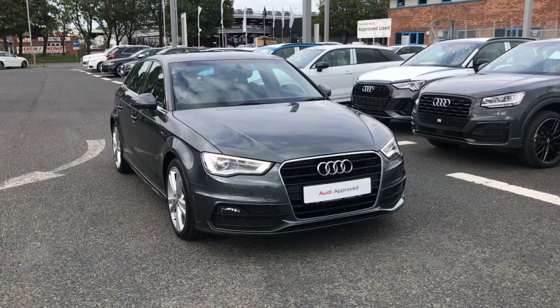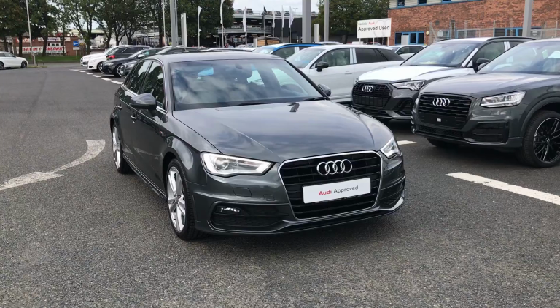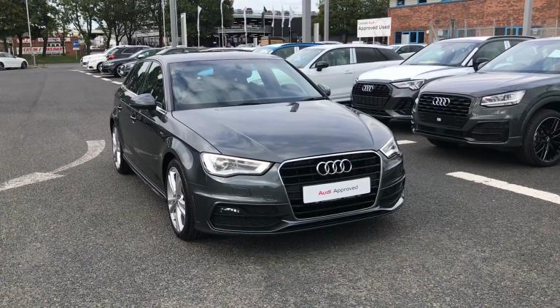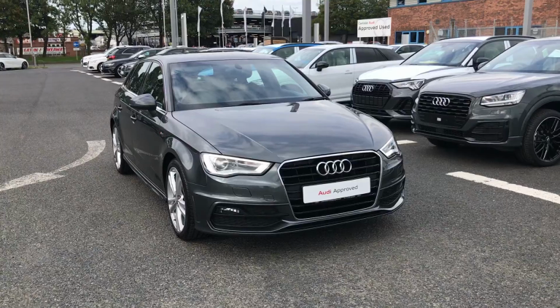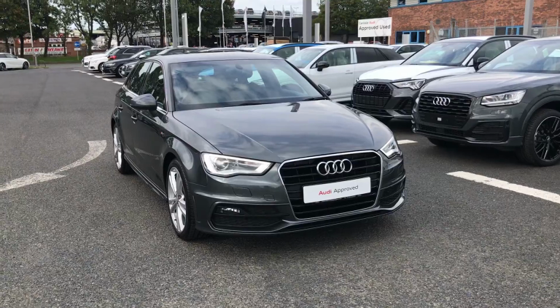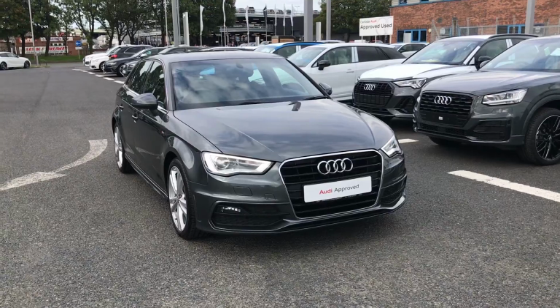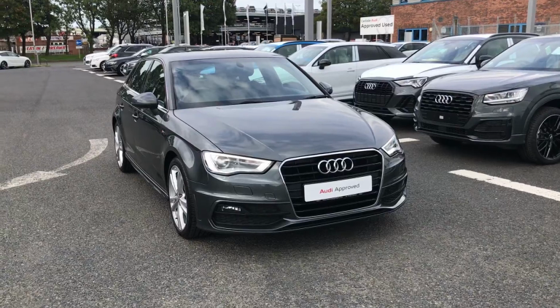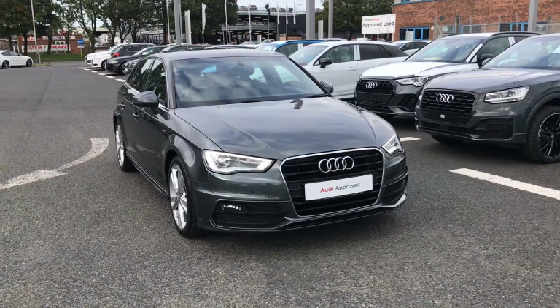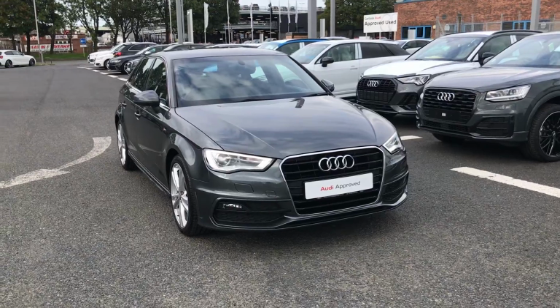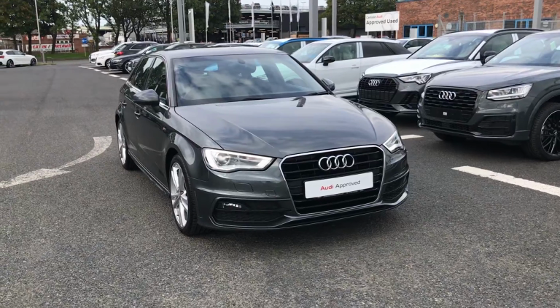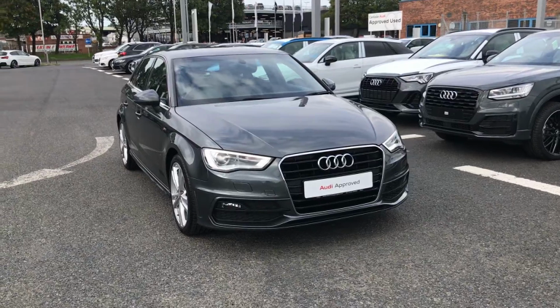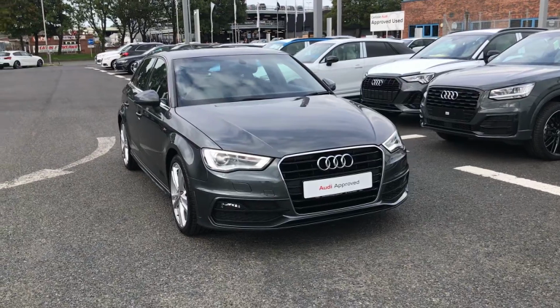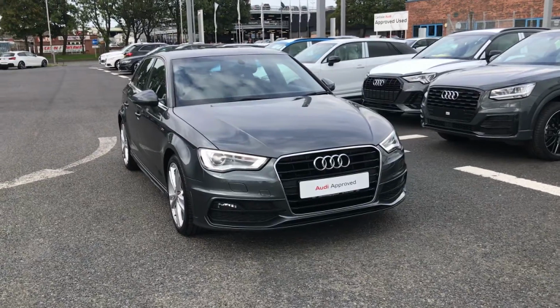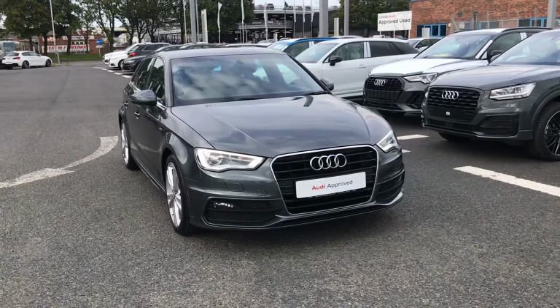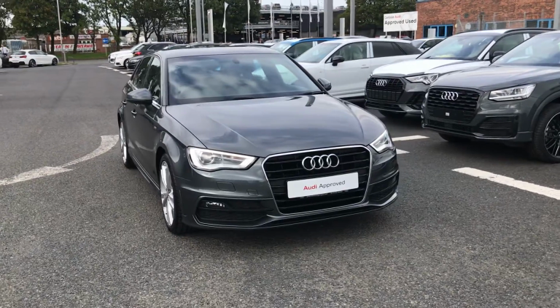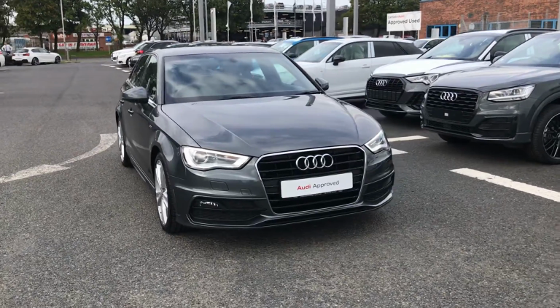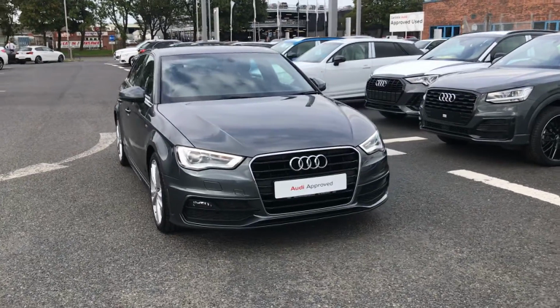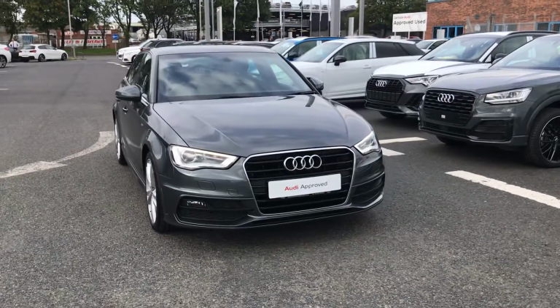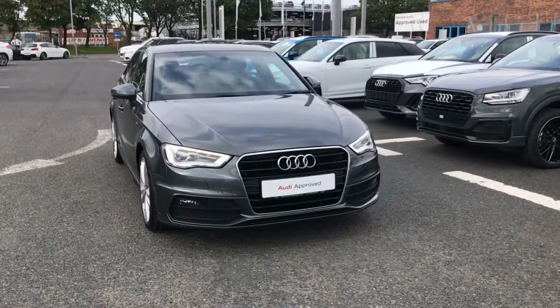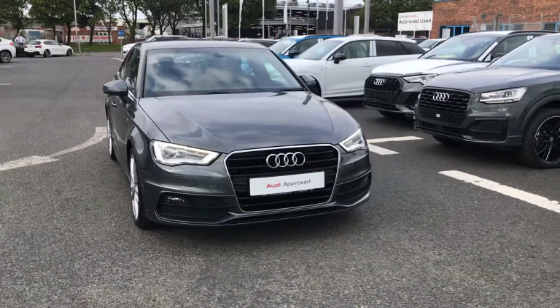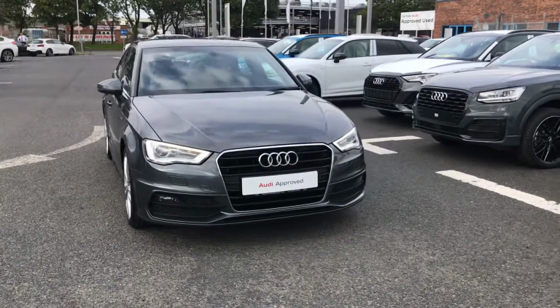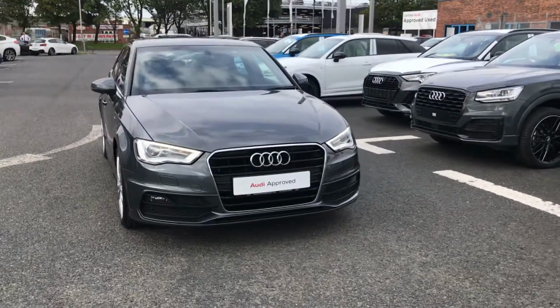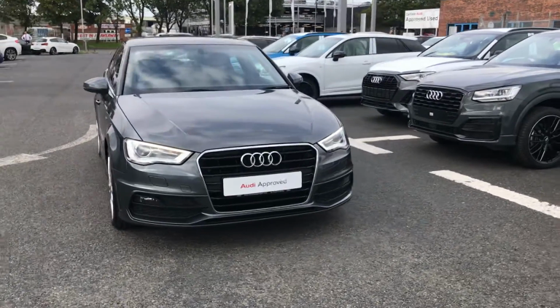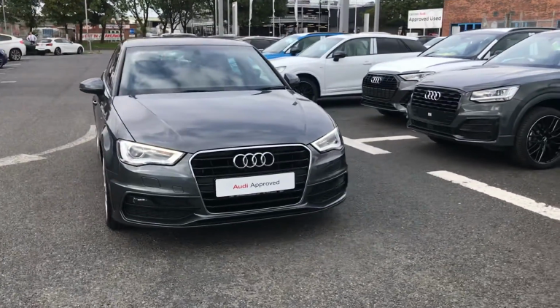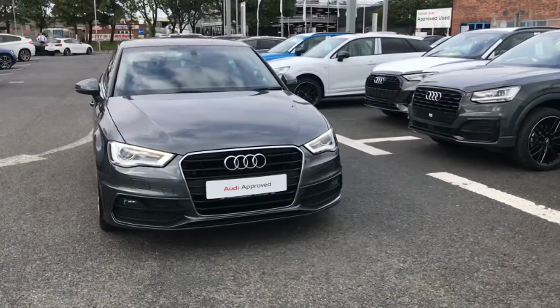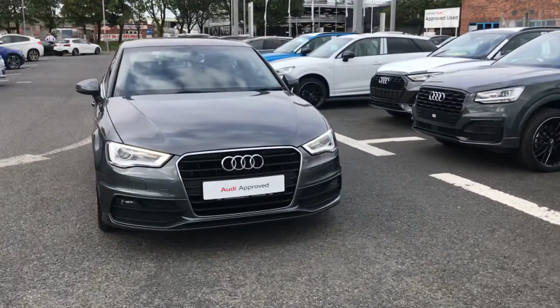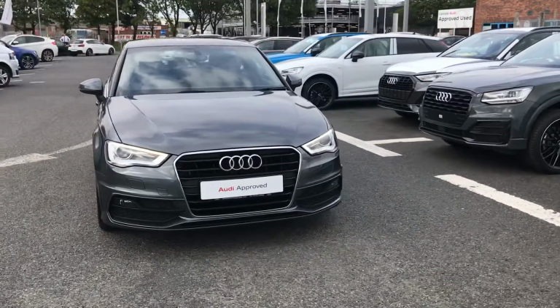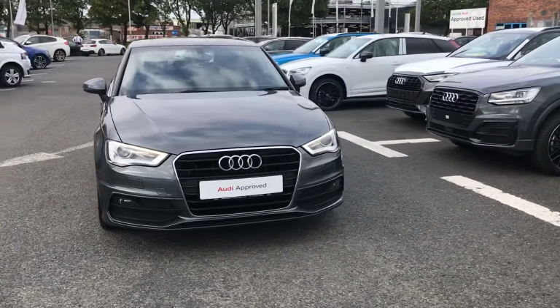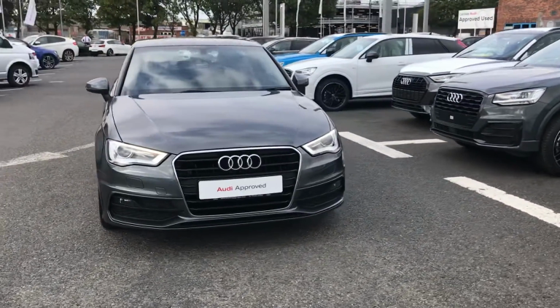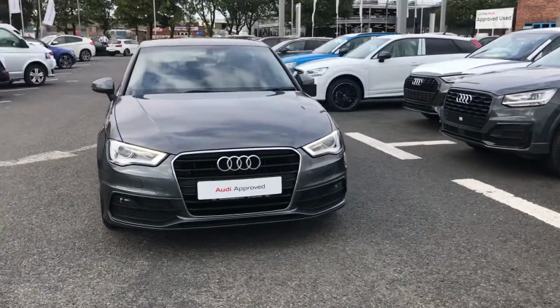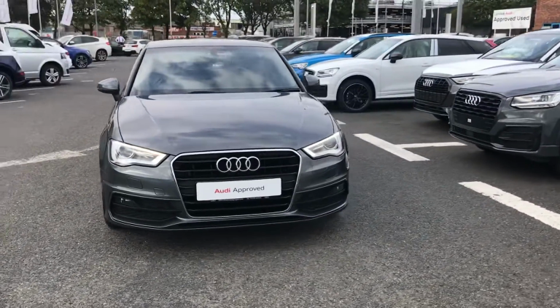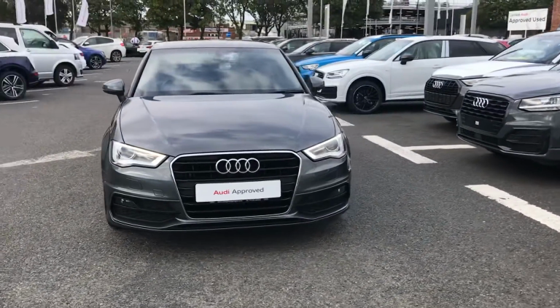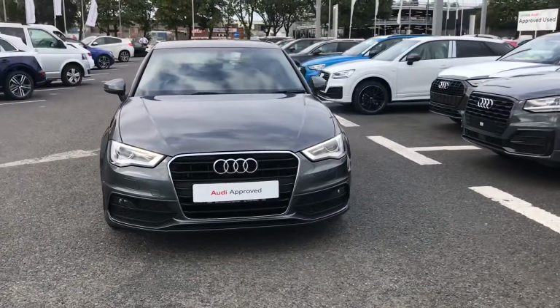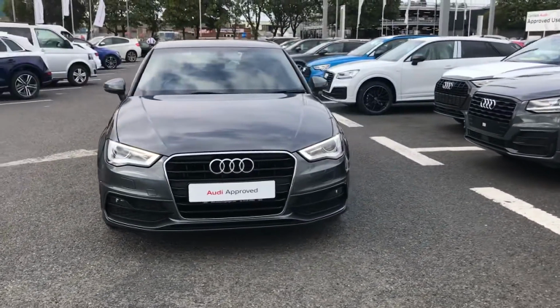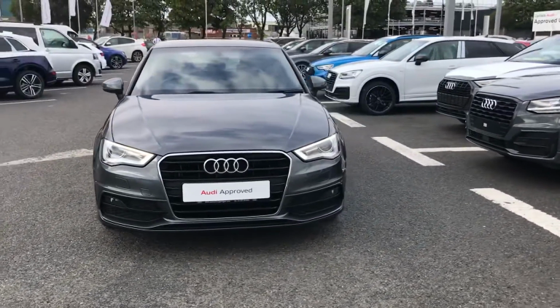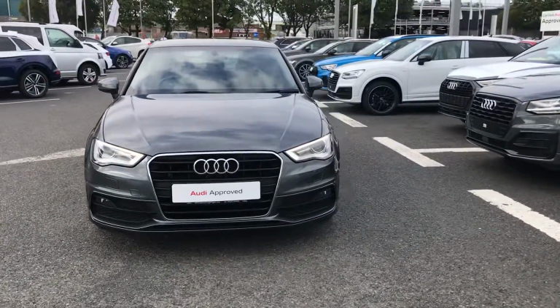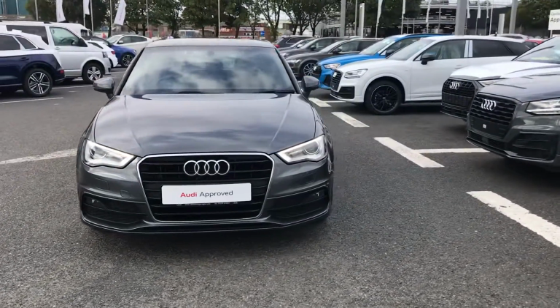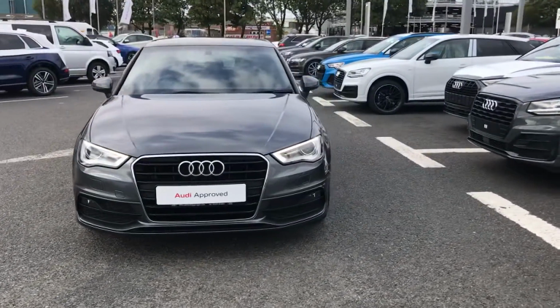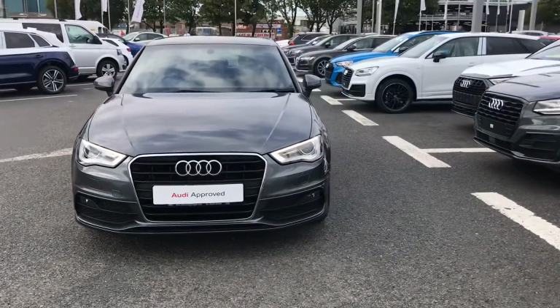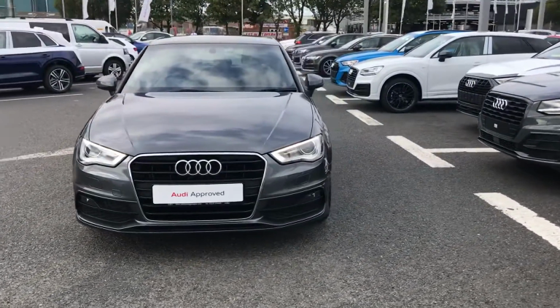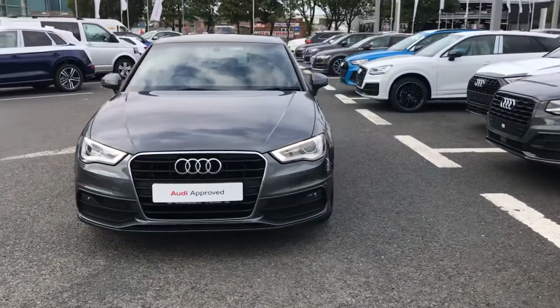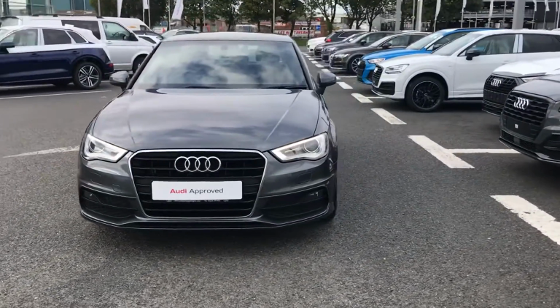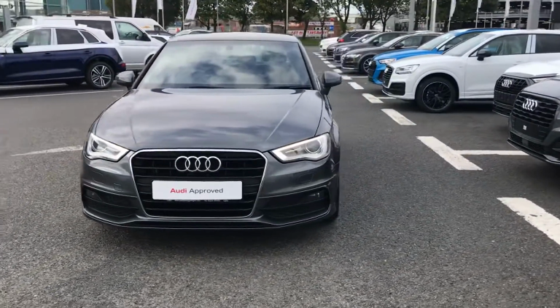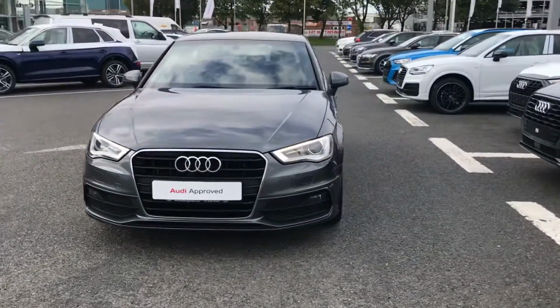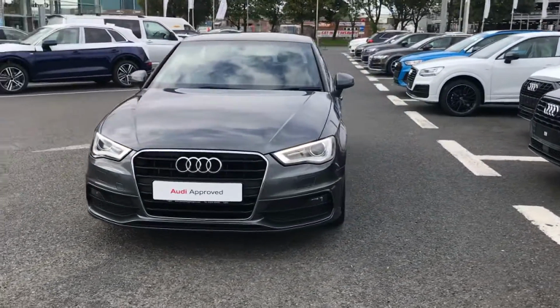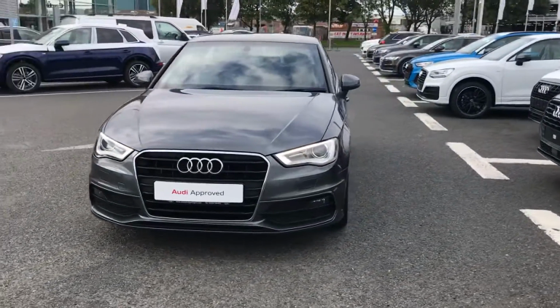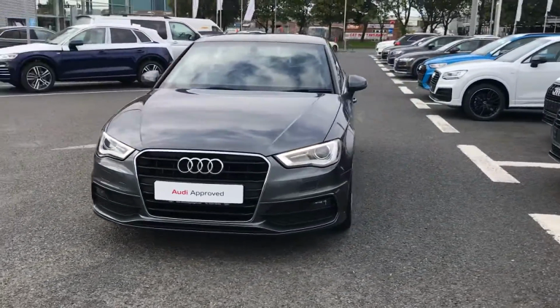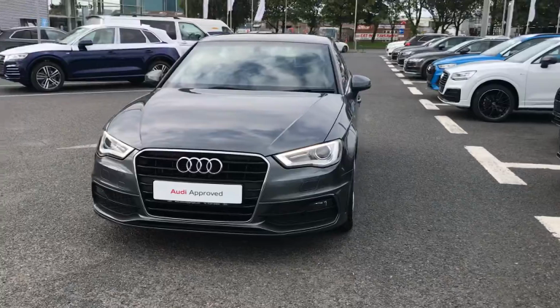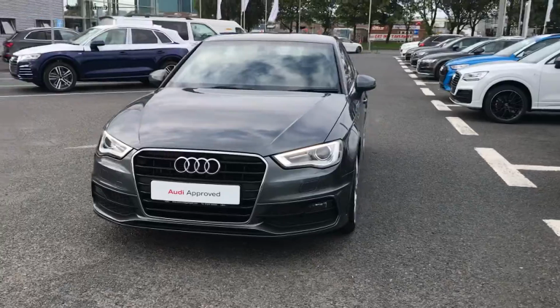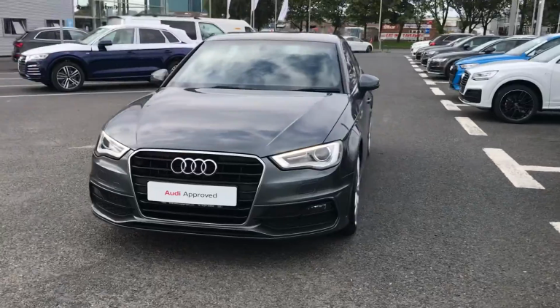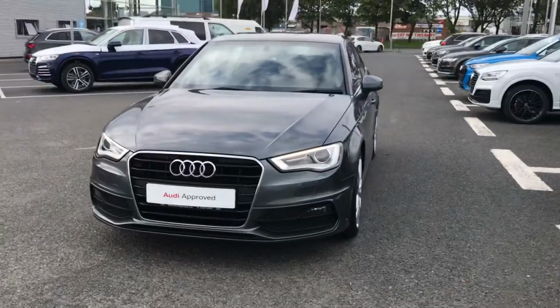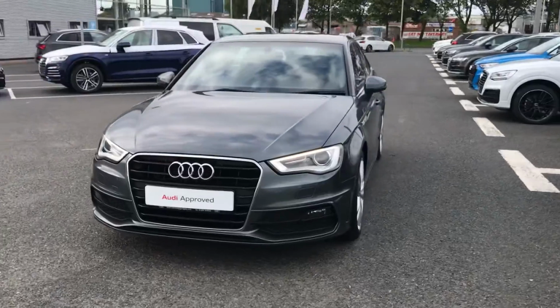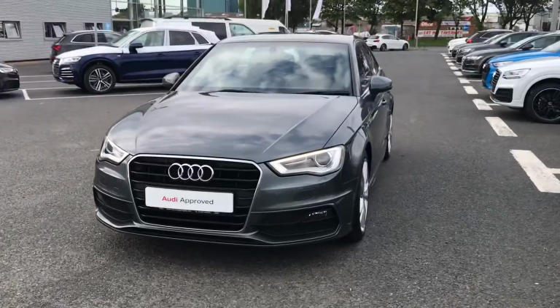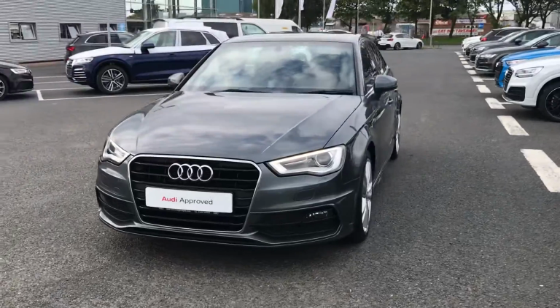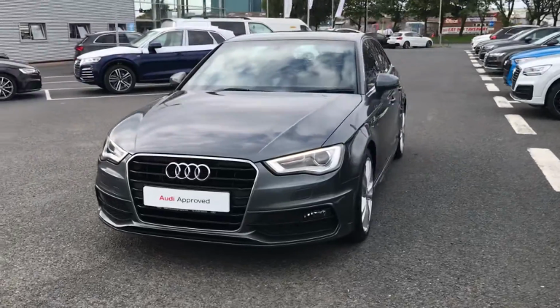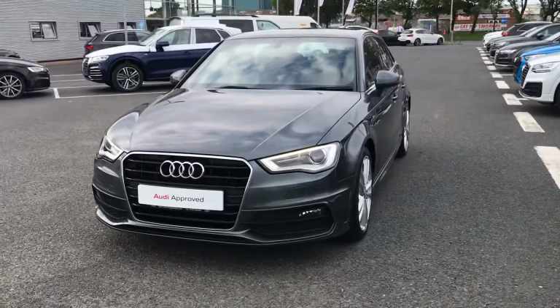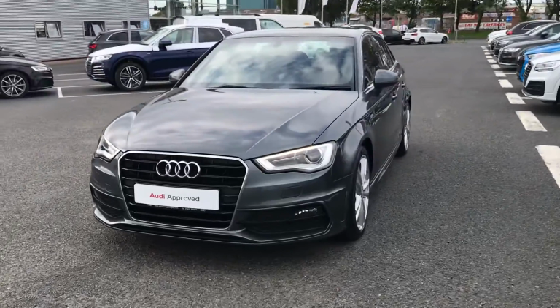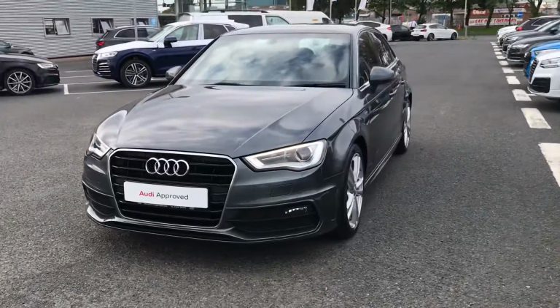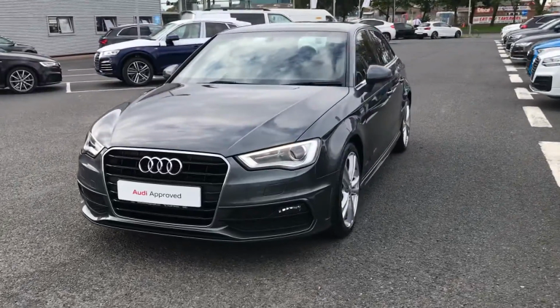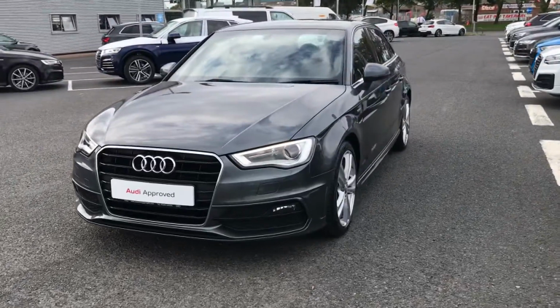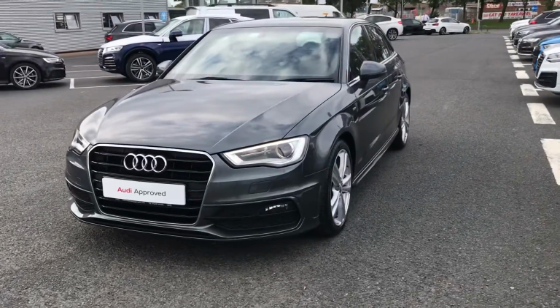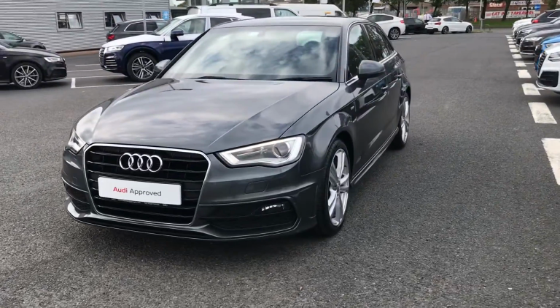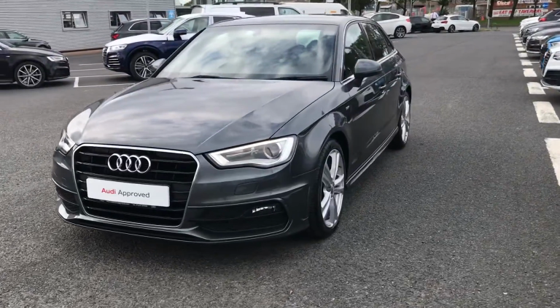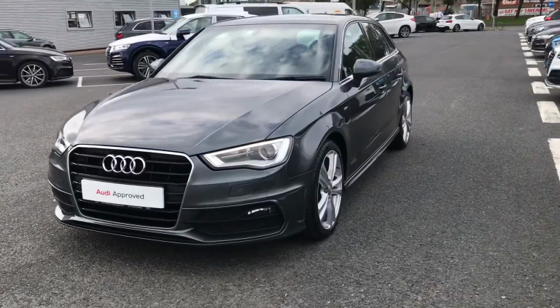Welcome to Carlisle Audi. Today I'm going to be showing you around this Audi approved A3 Sportback S-Line.